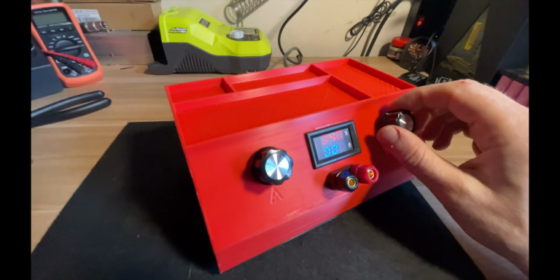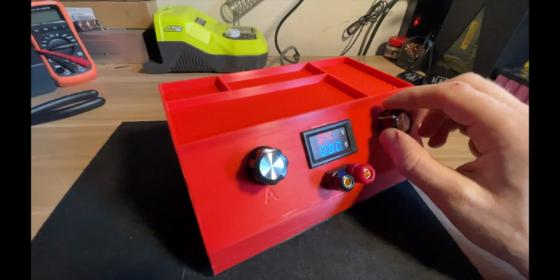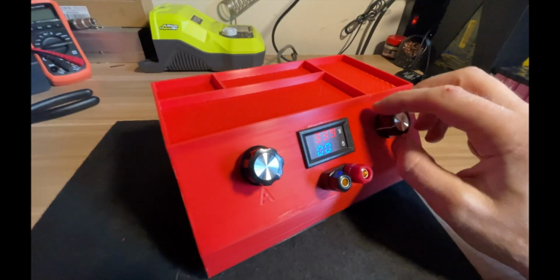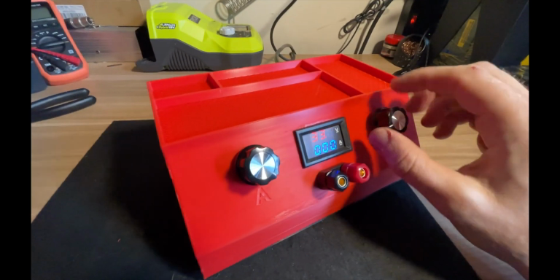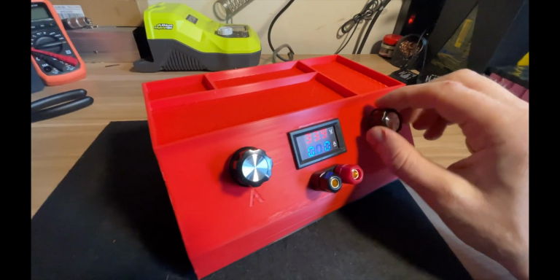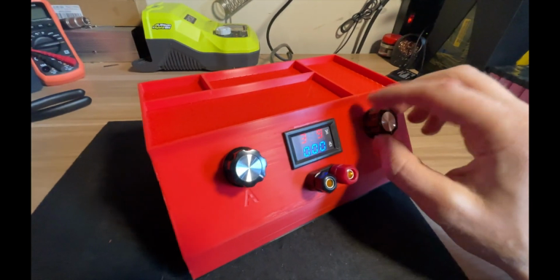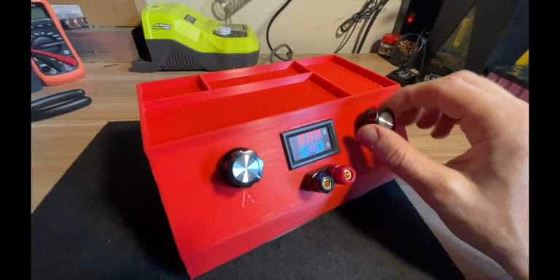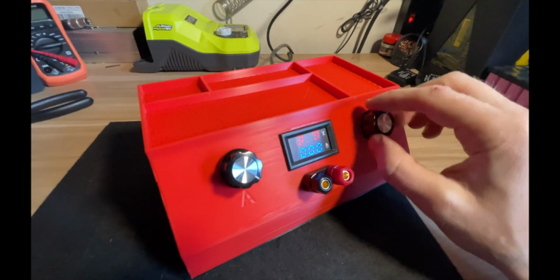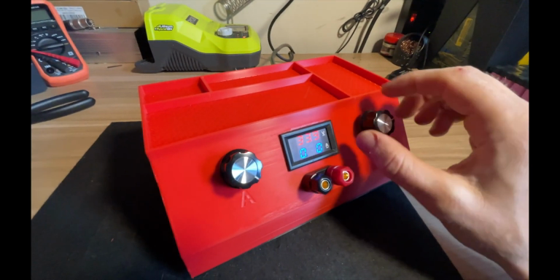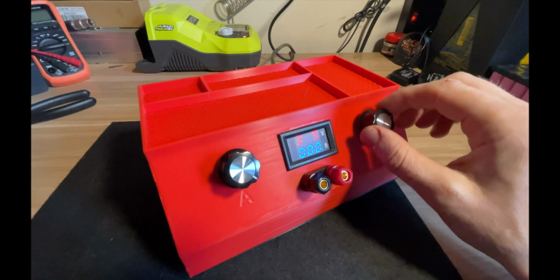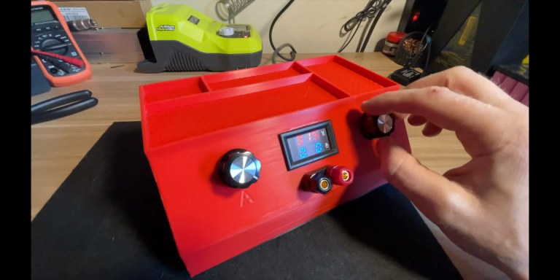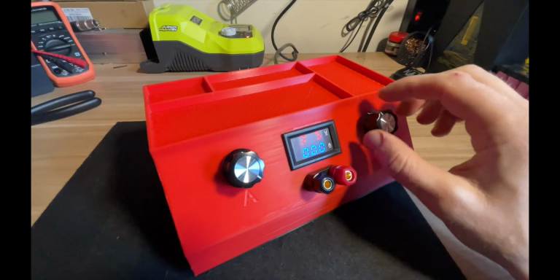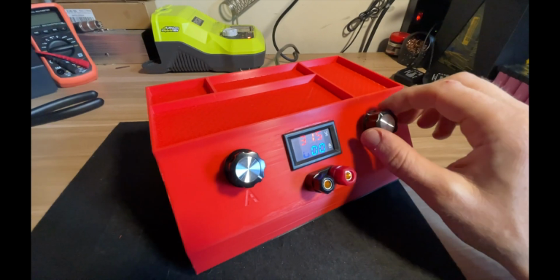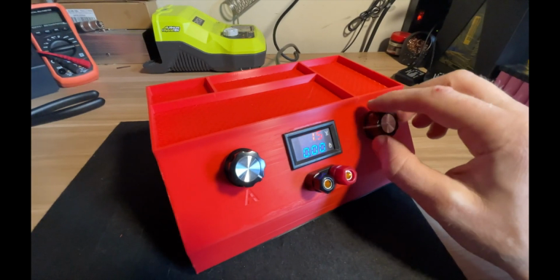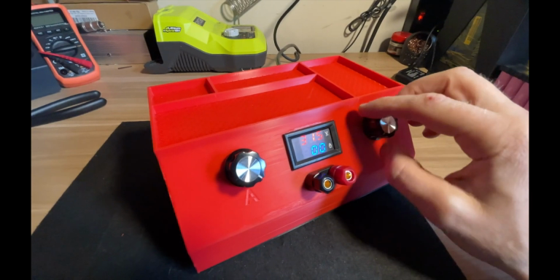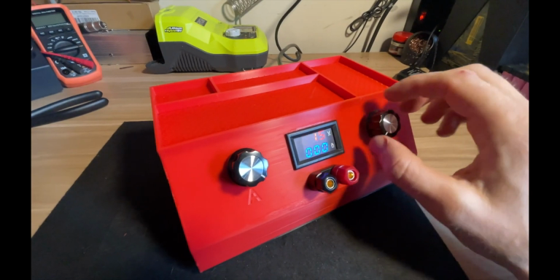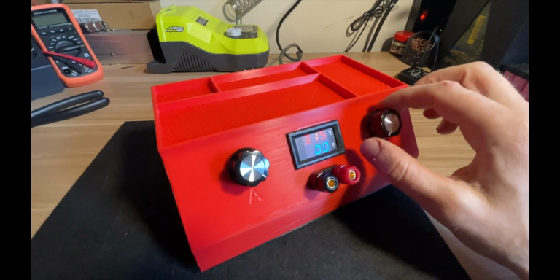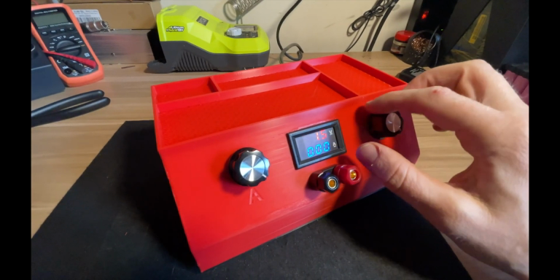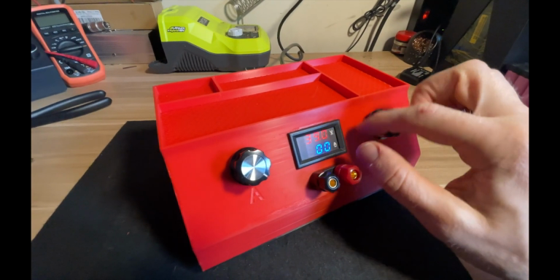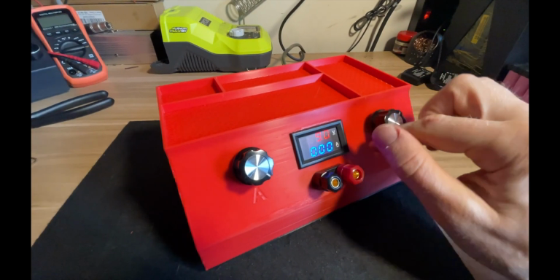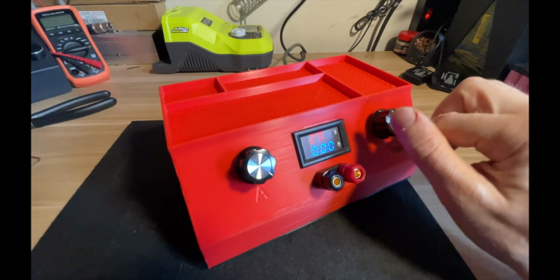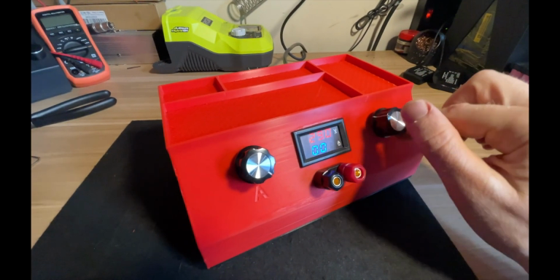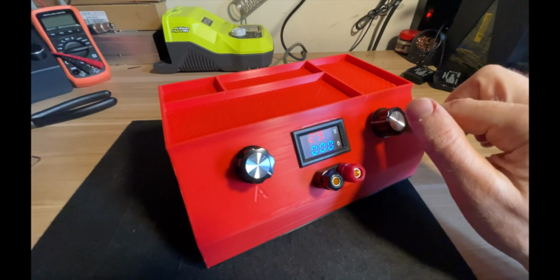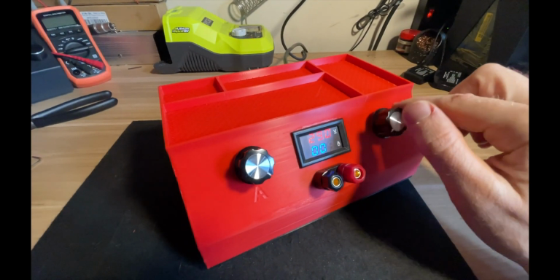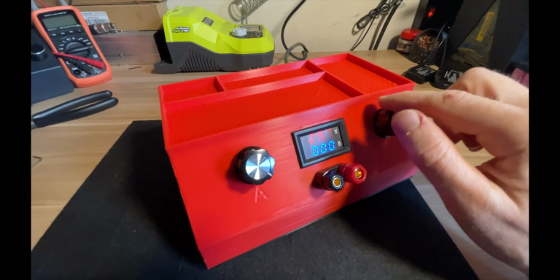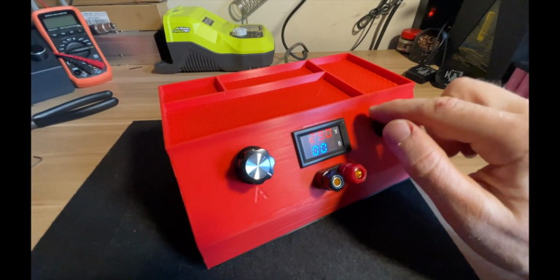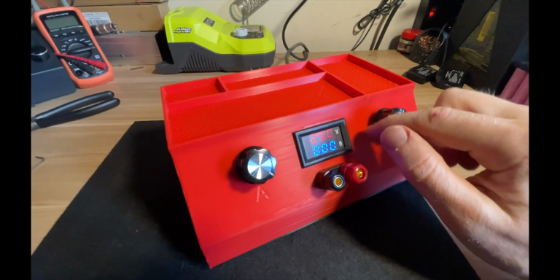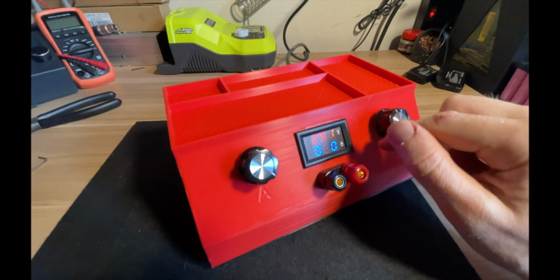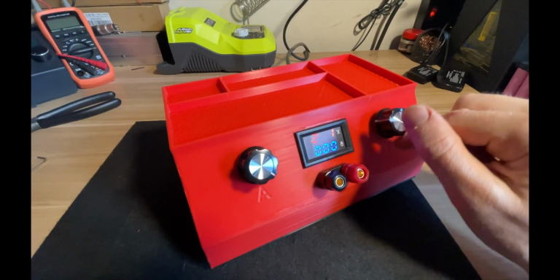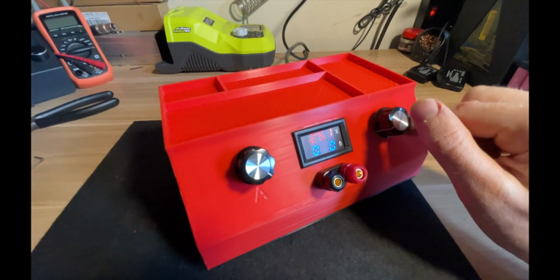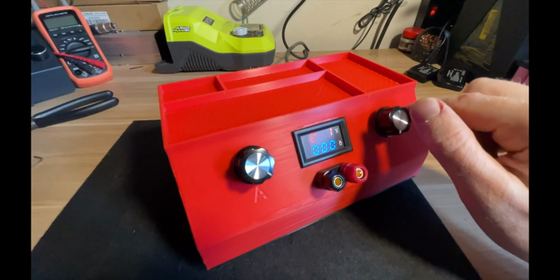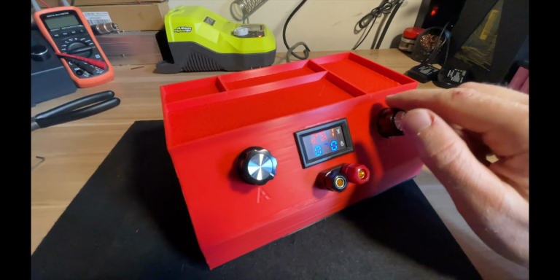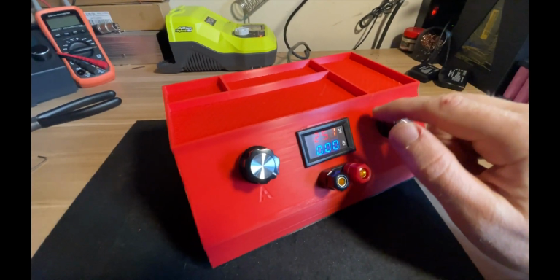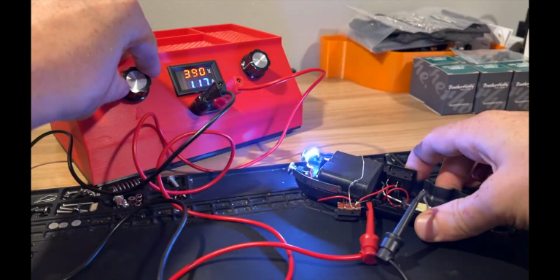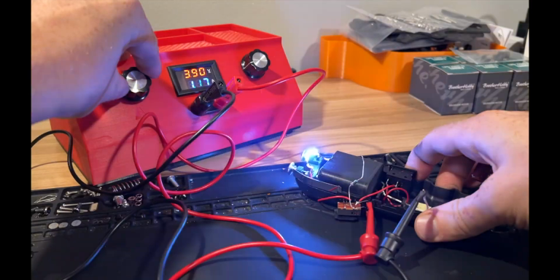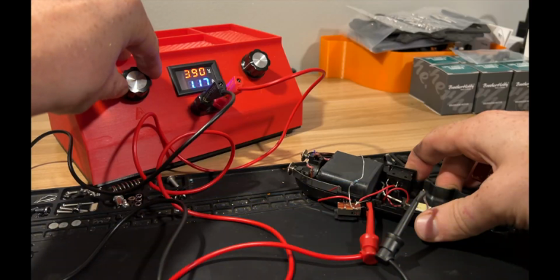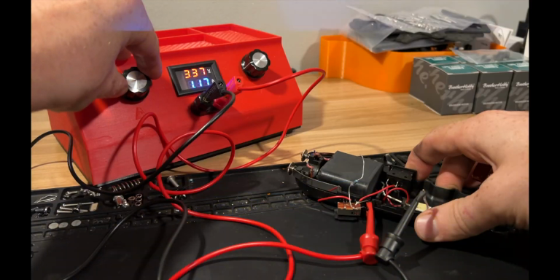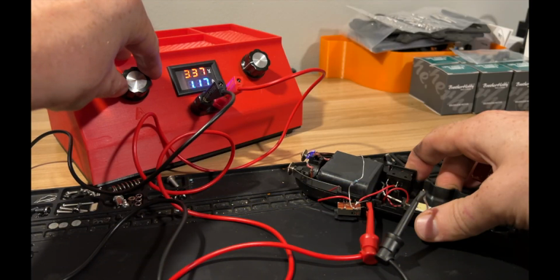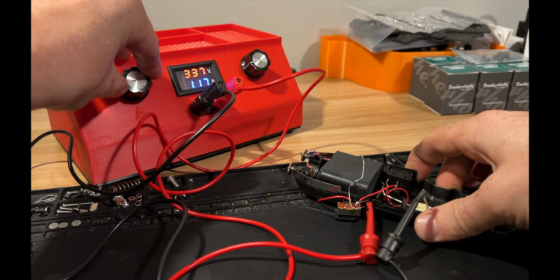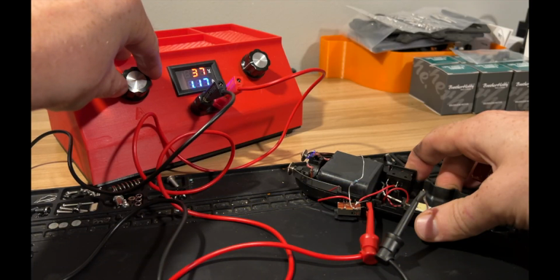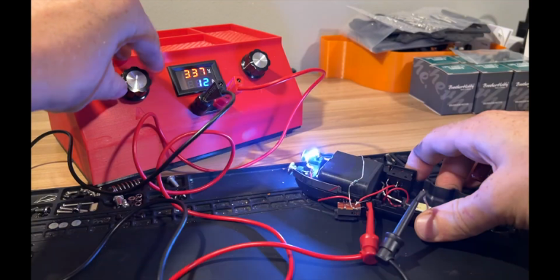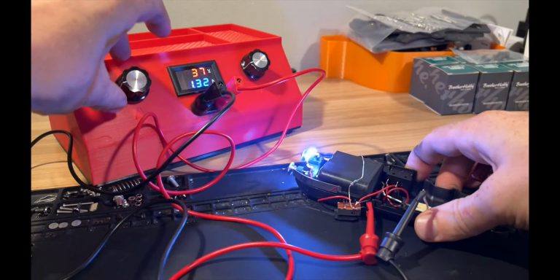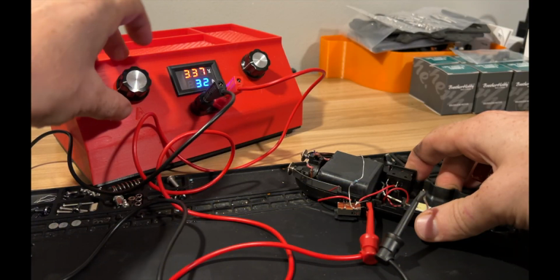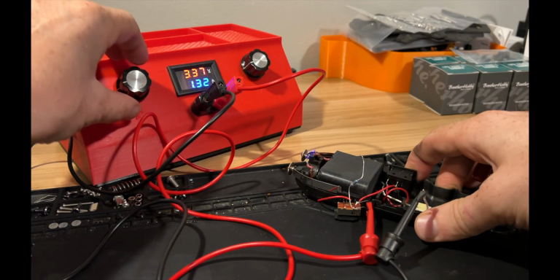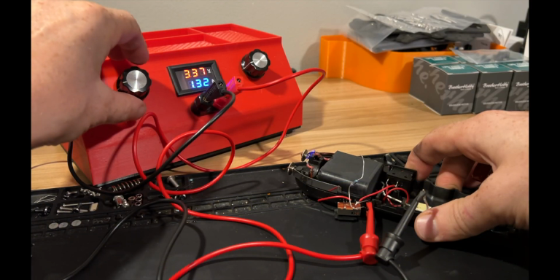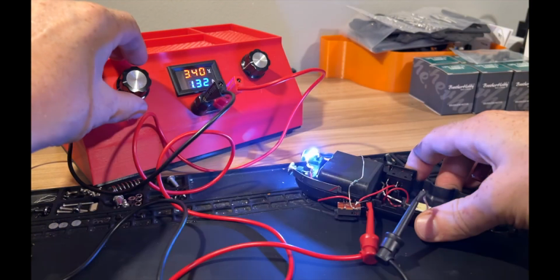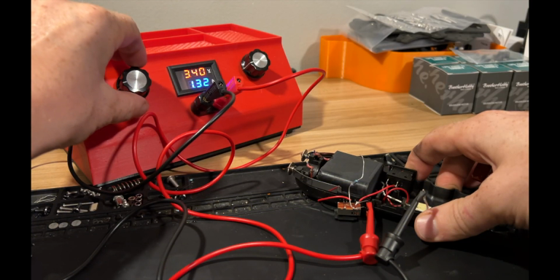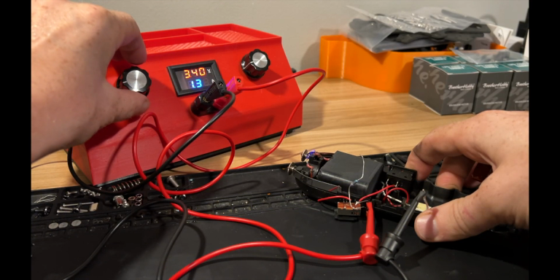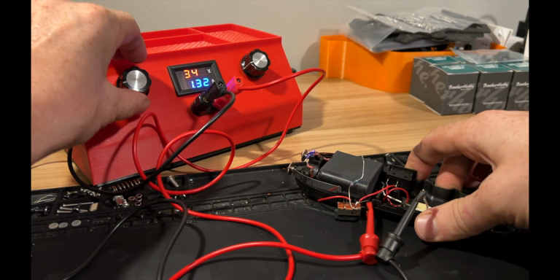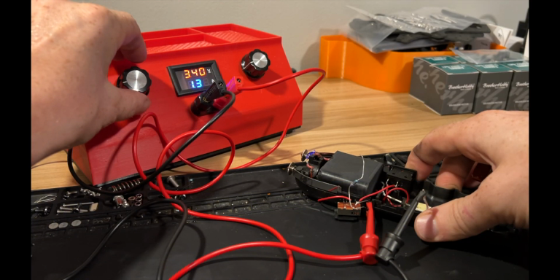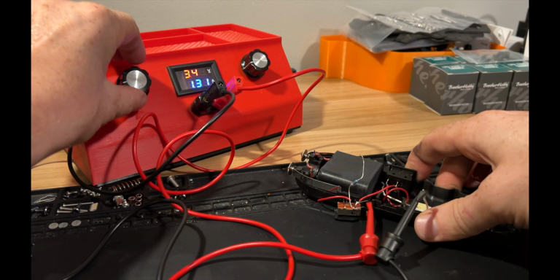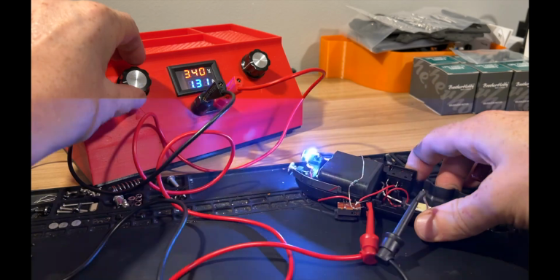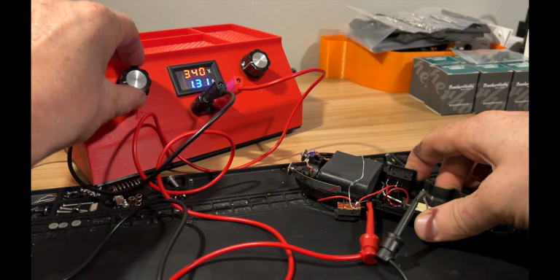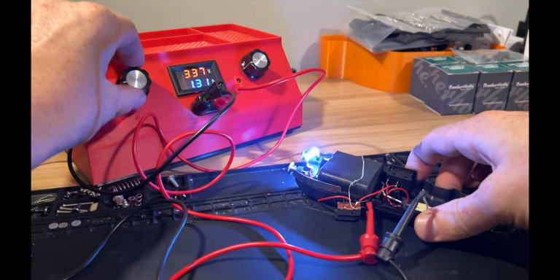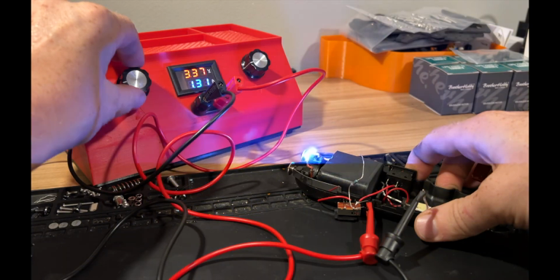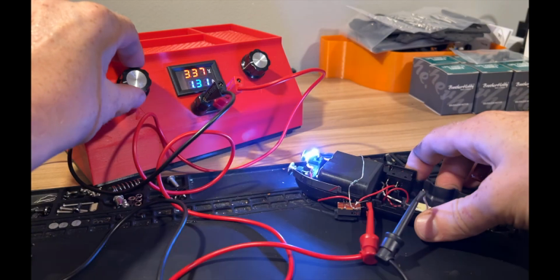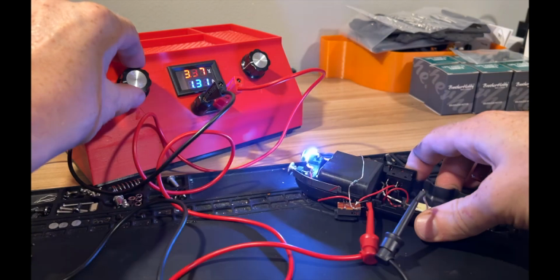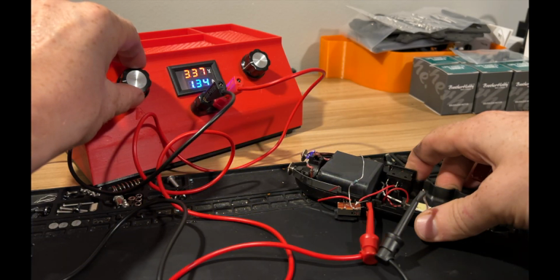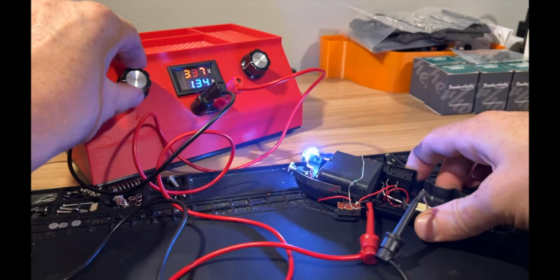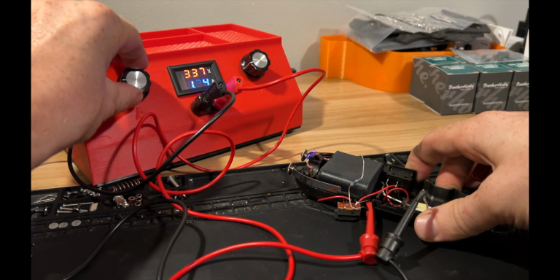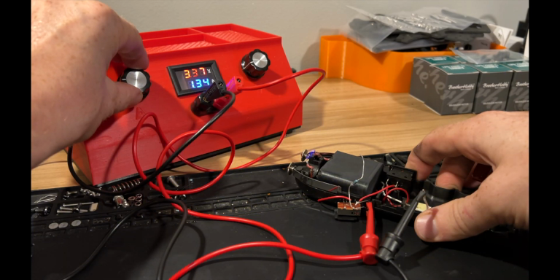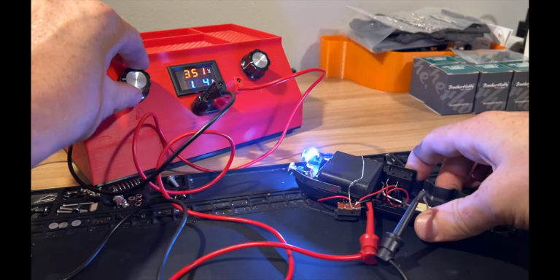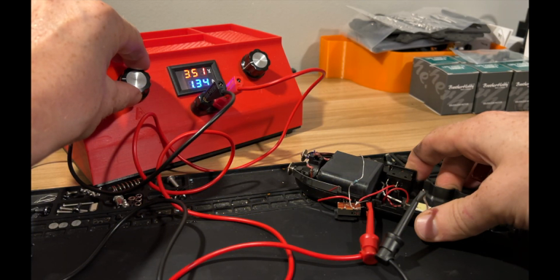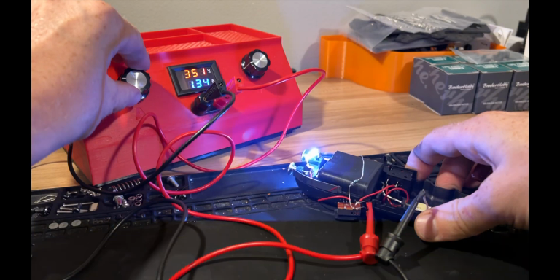And here it is — the voltage is working and it looks a lot better. Here I am using the power supply to do some very important scientific research.